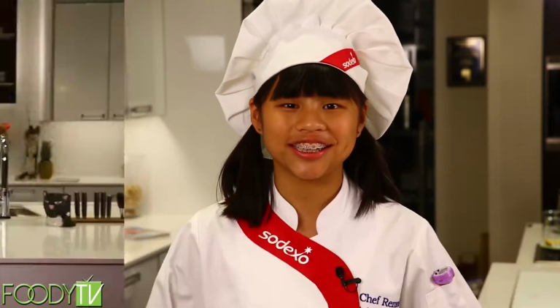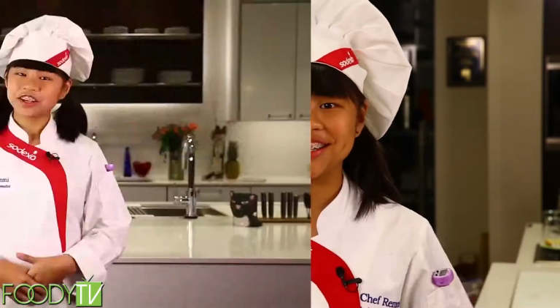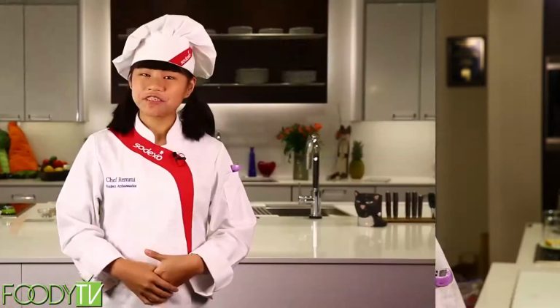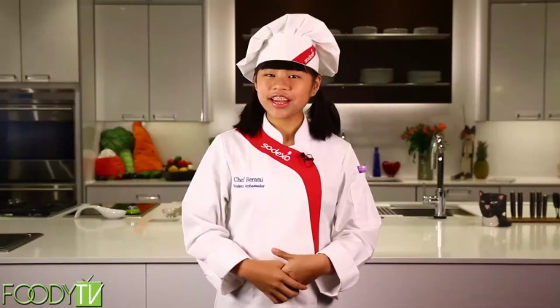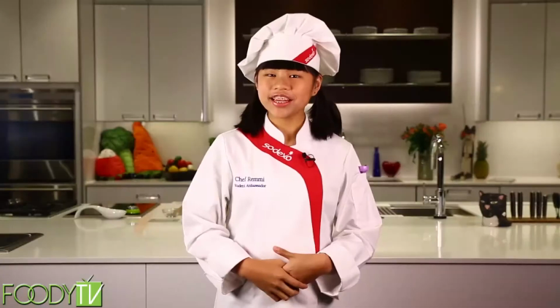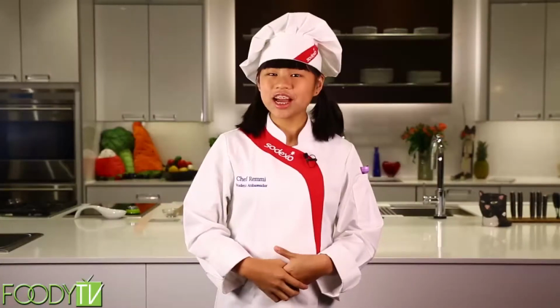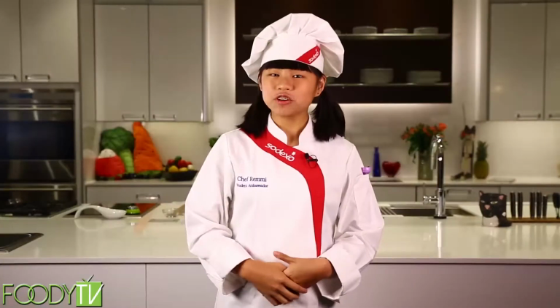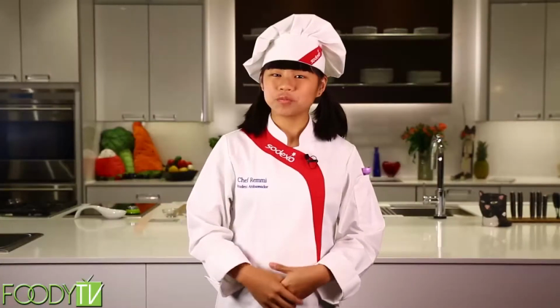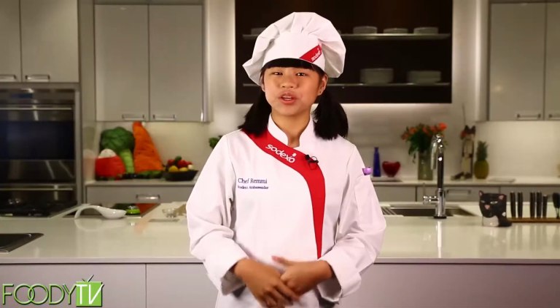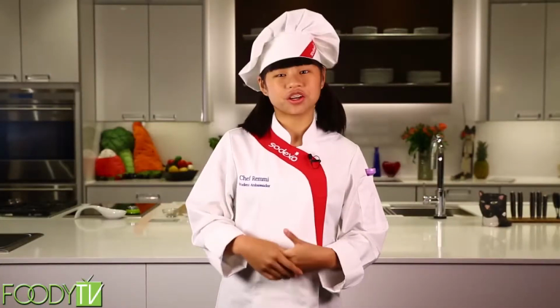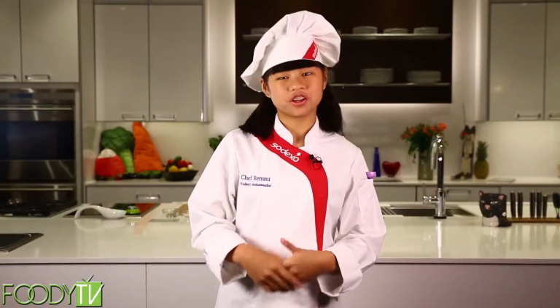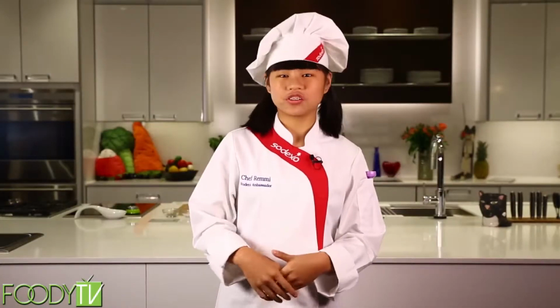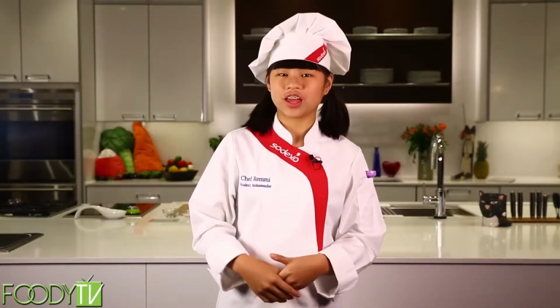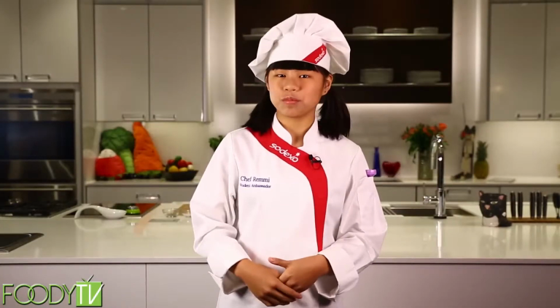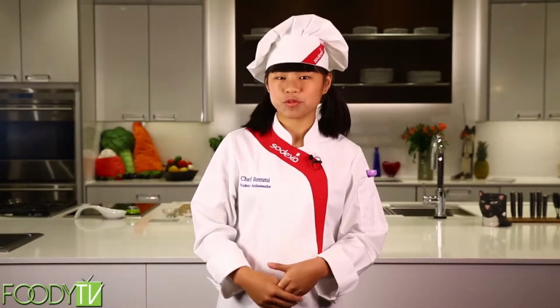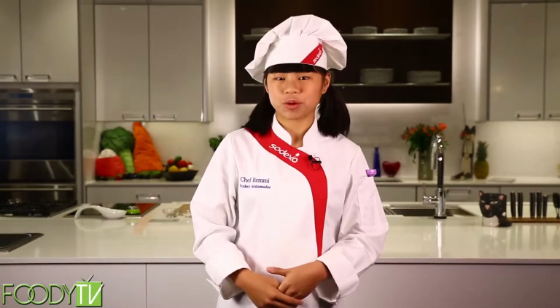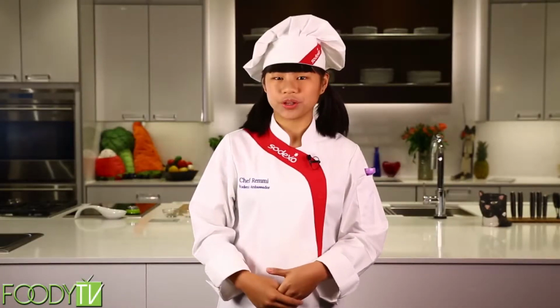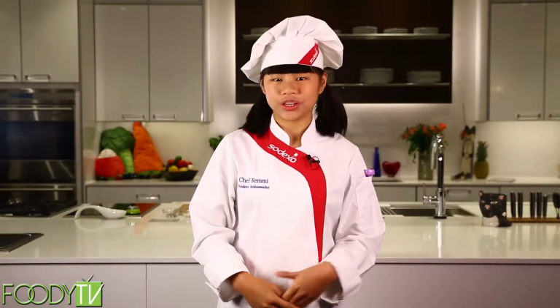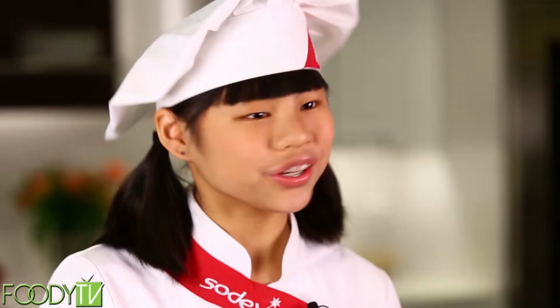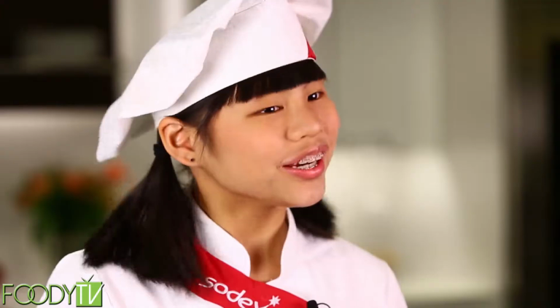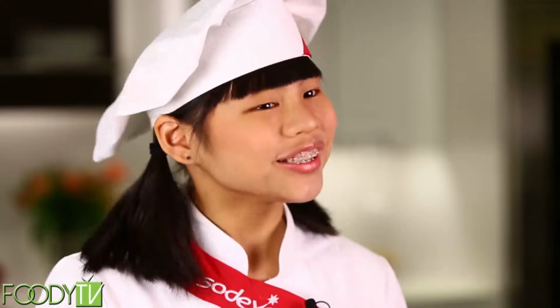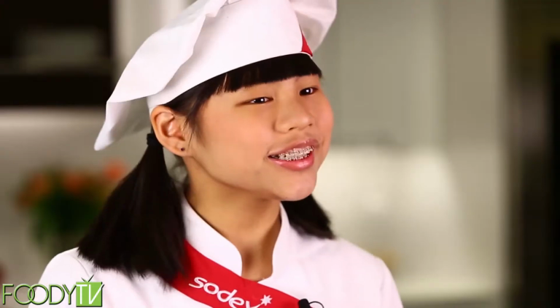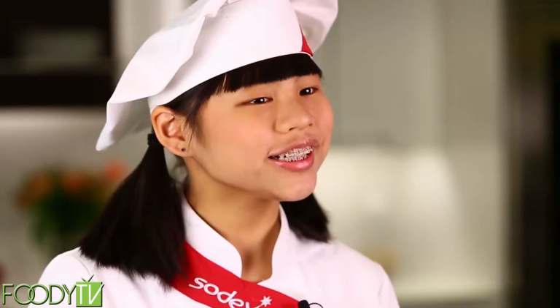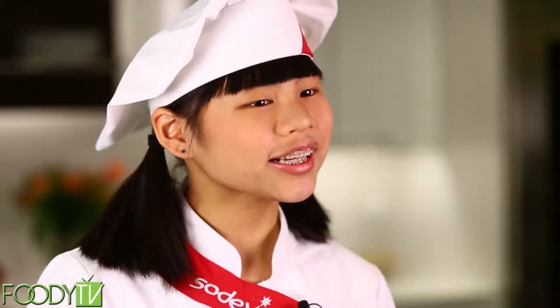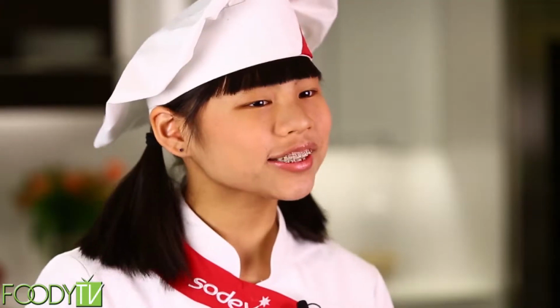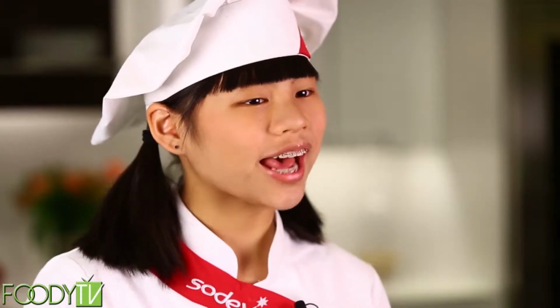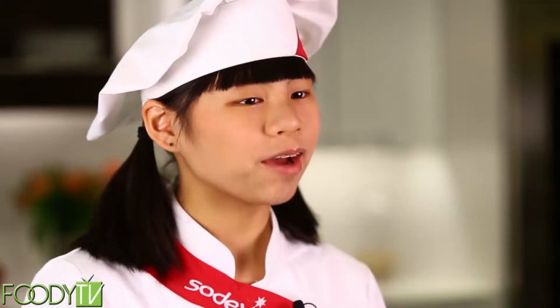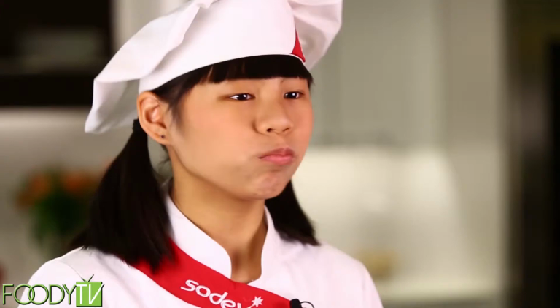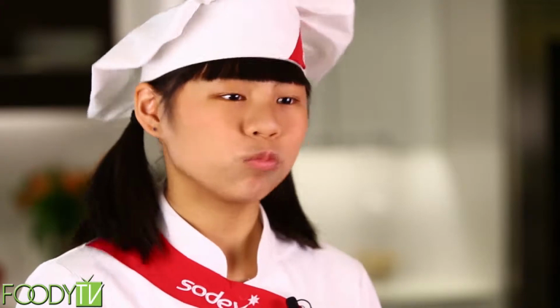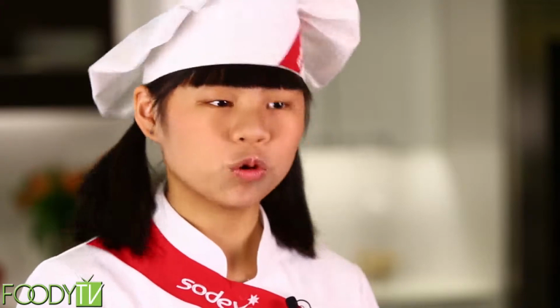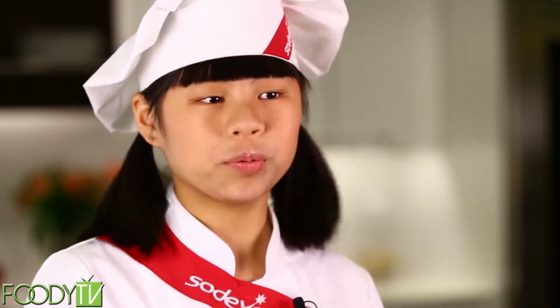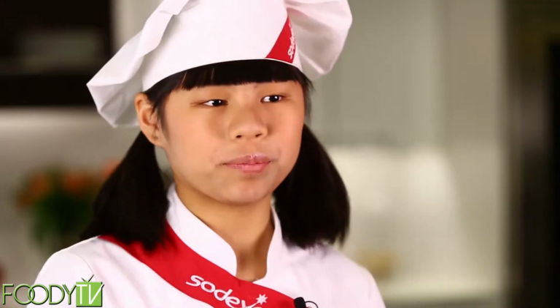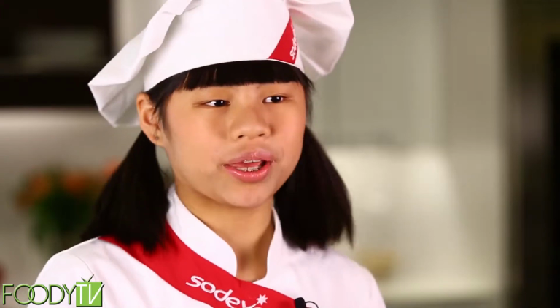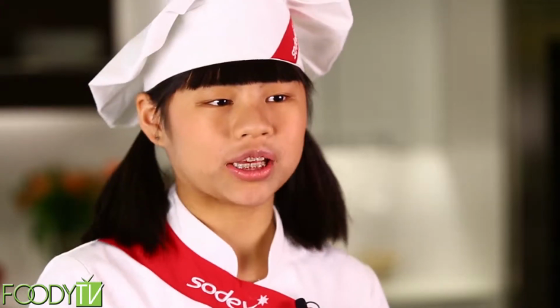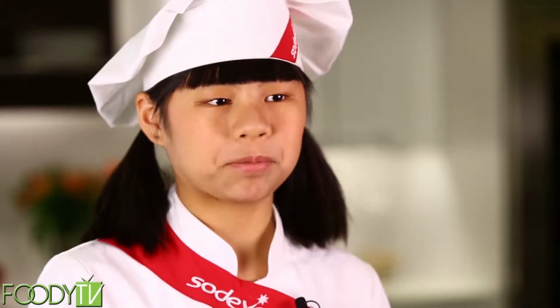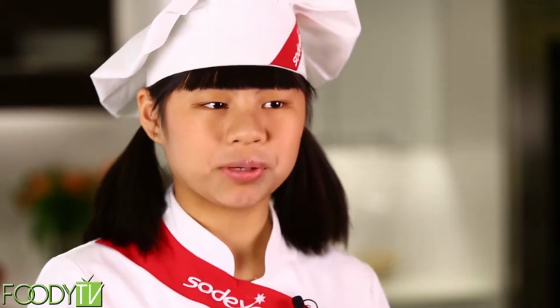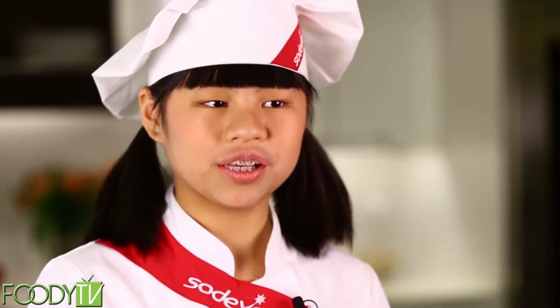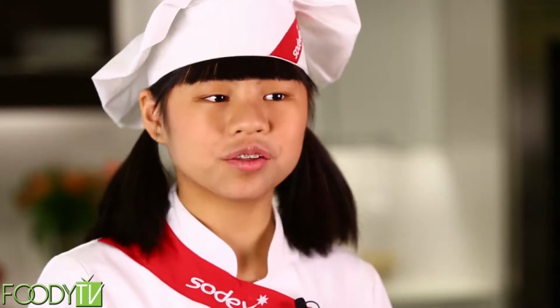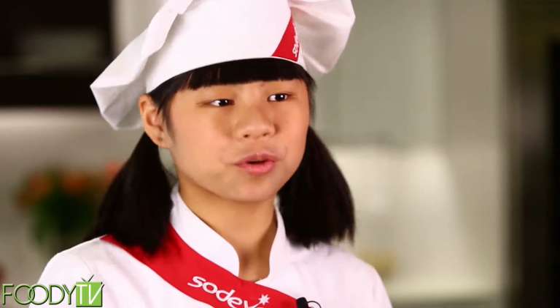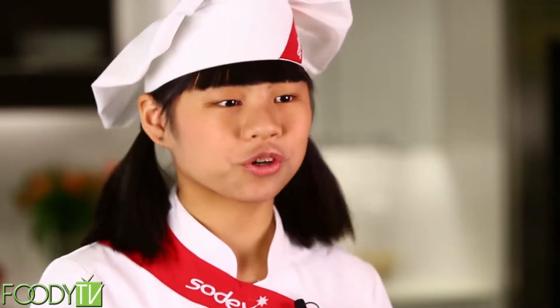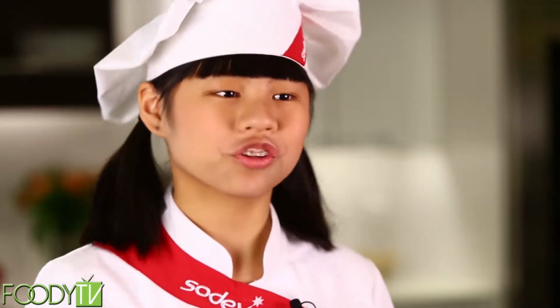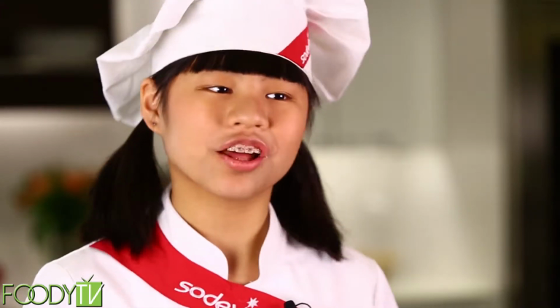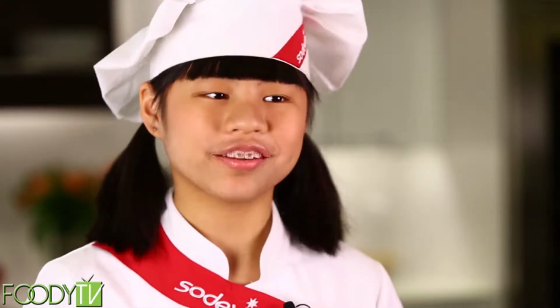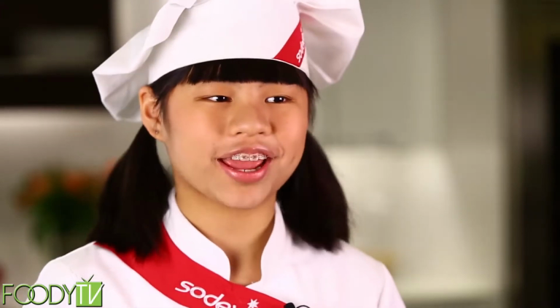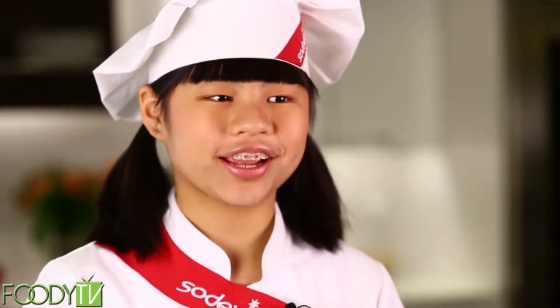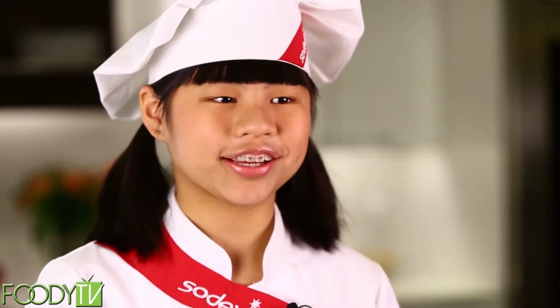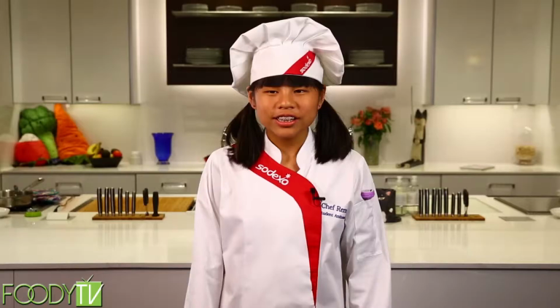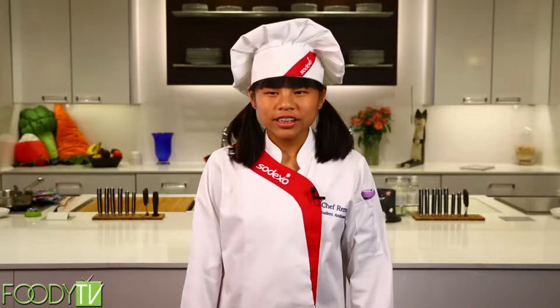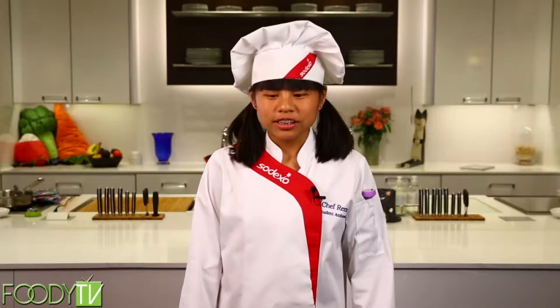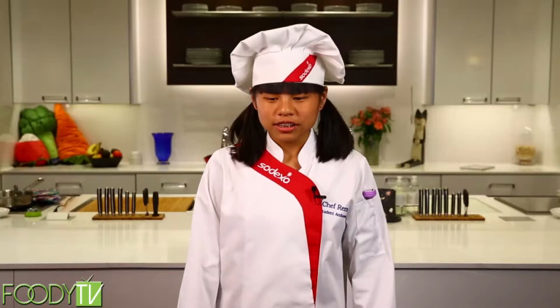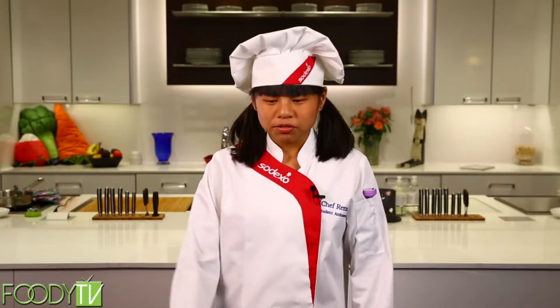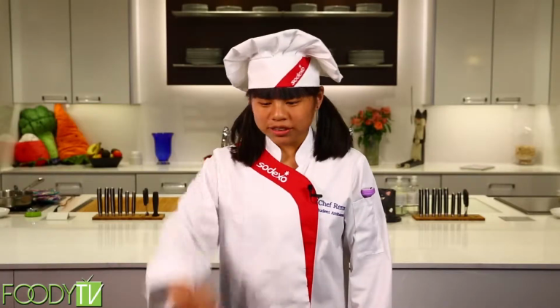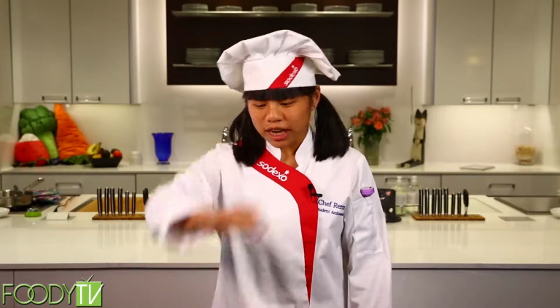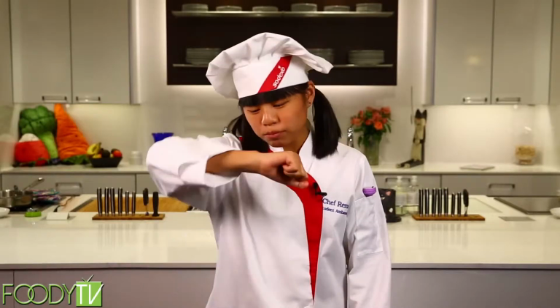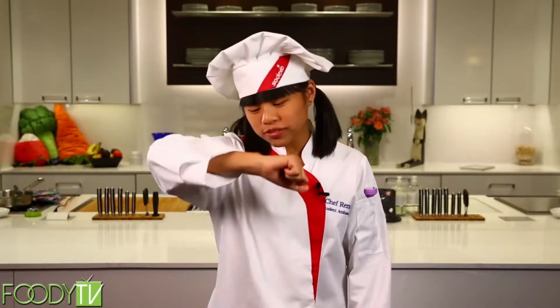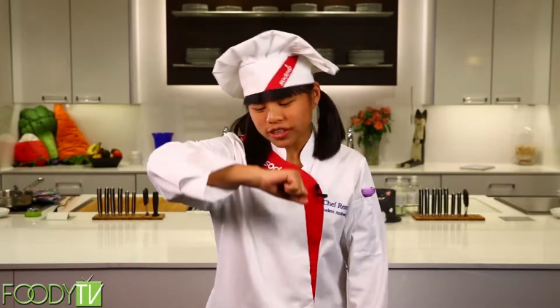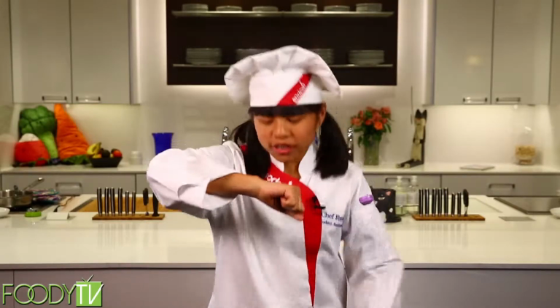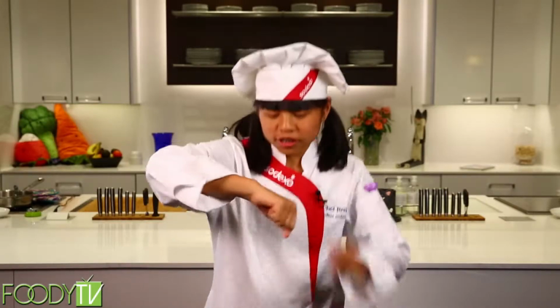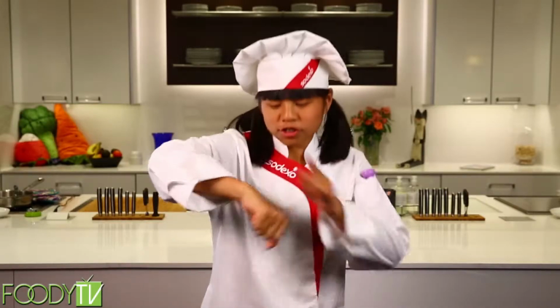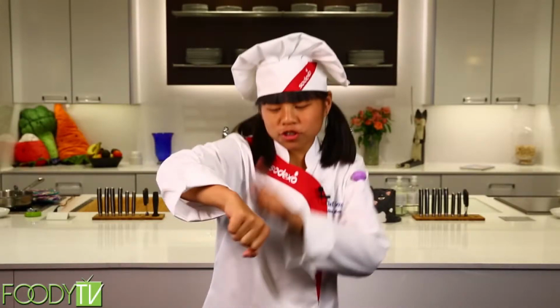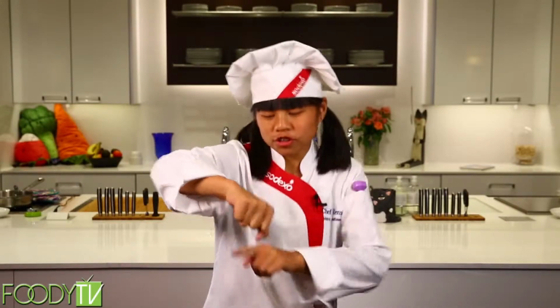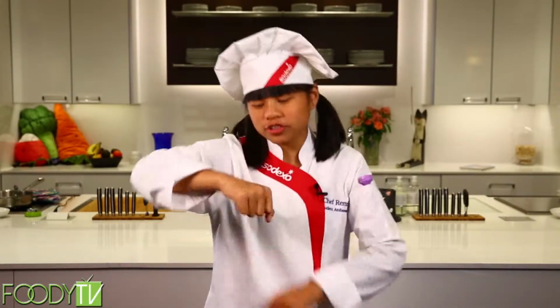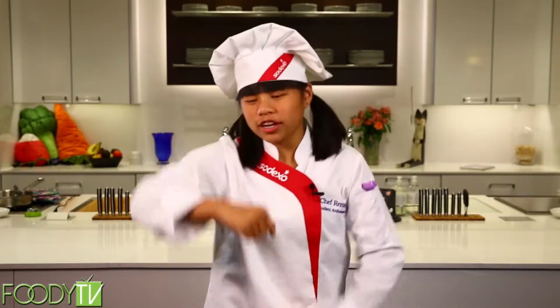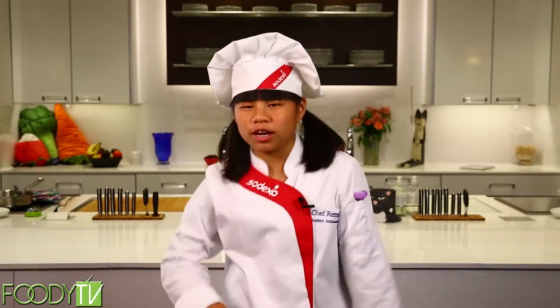Thank you for hanging out with me on Cook Time with Remy. See you next time when we'll be making peas and orange latte. What time is it? It's cook time.